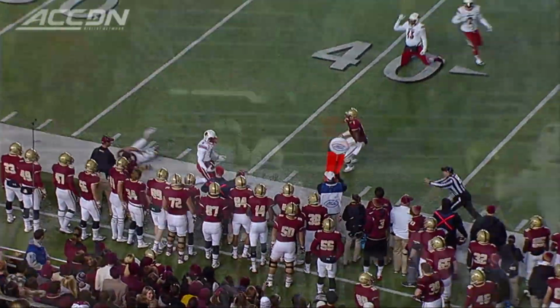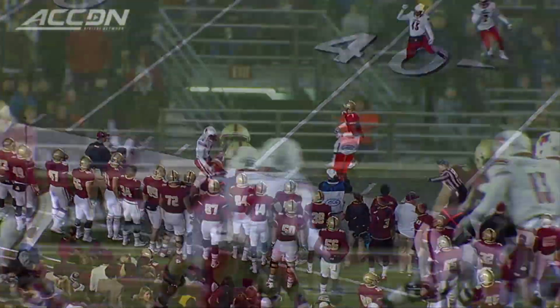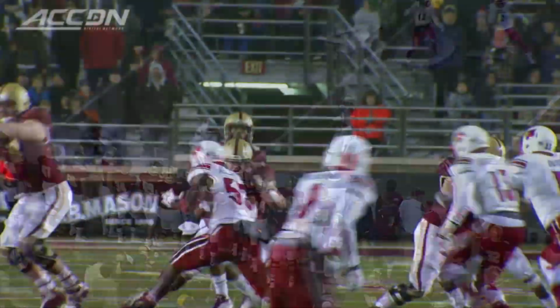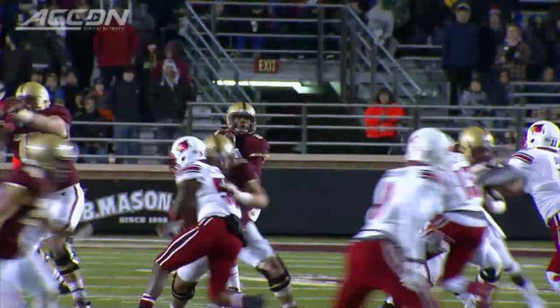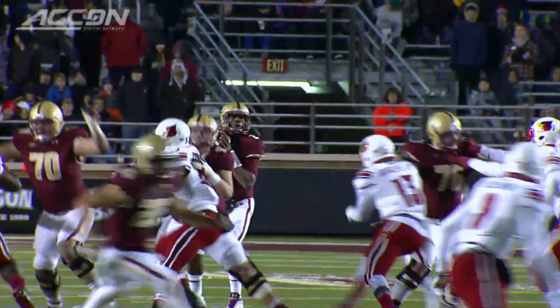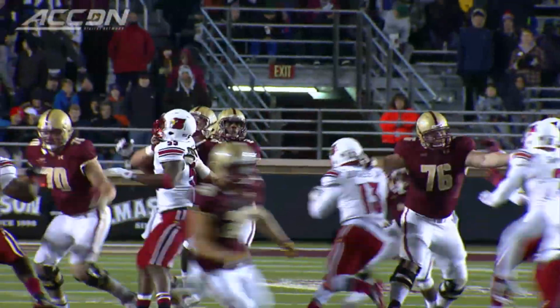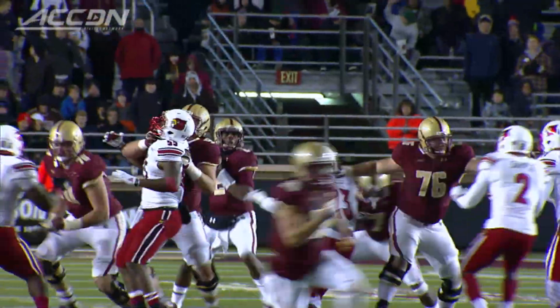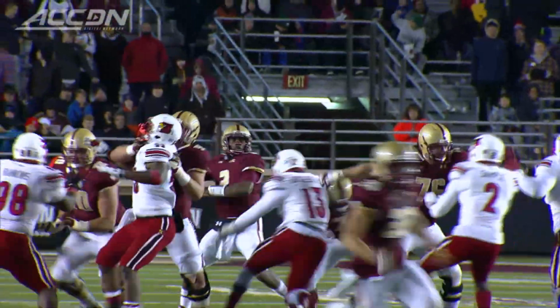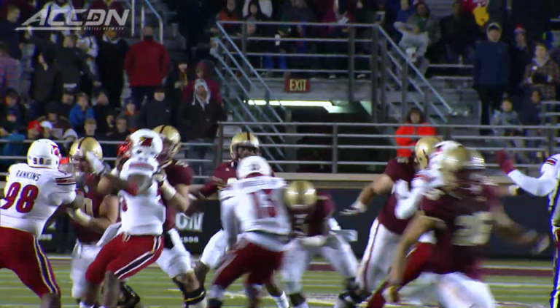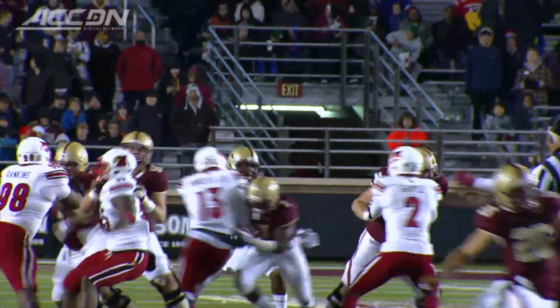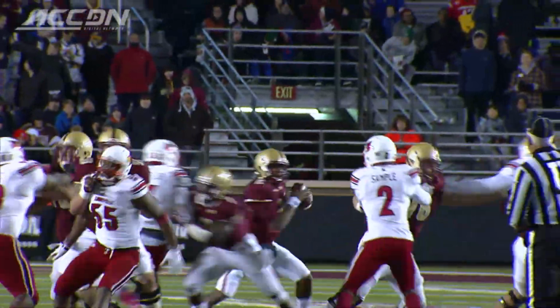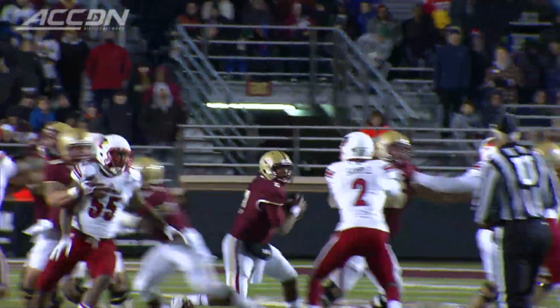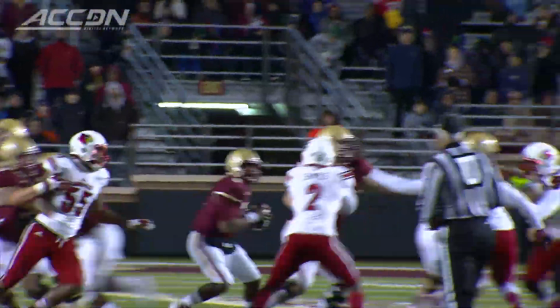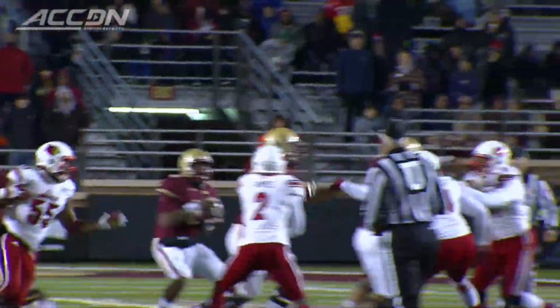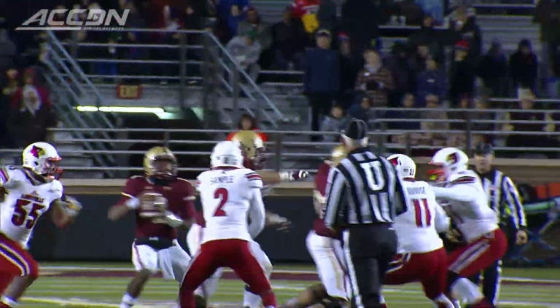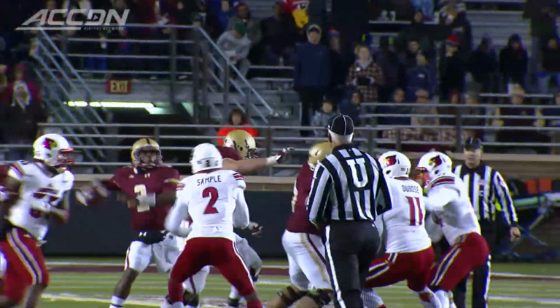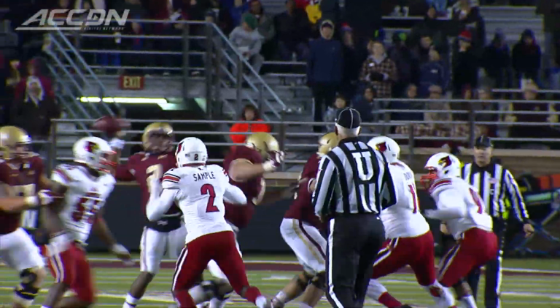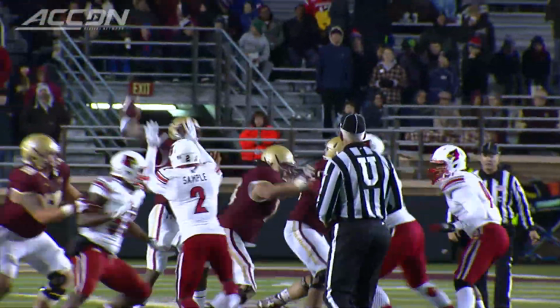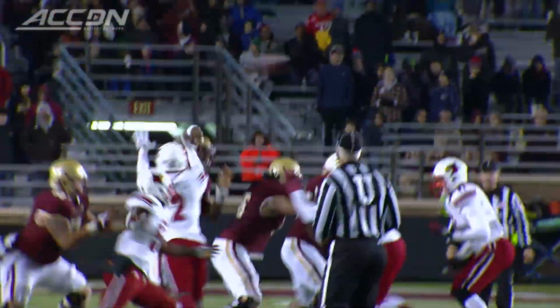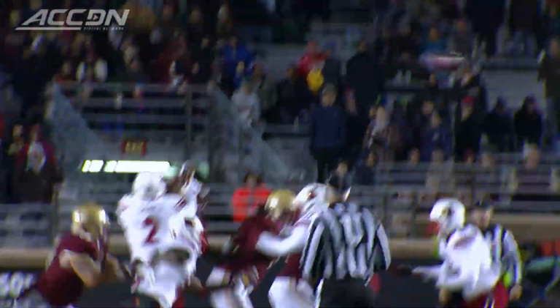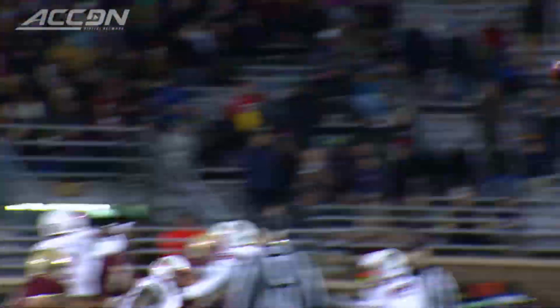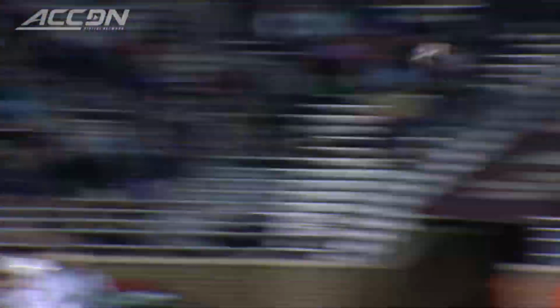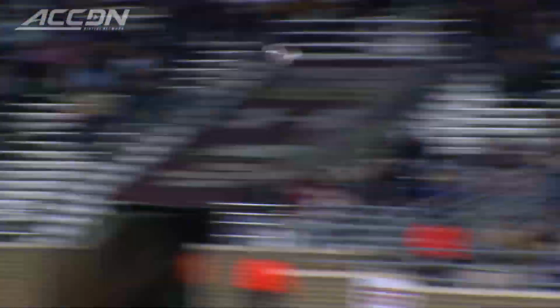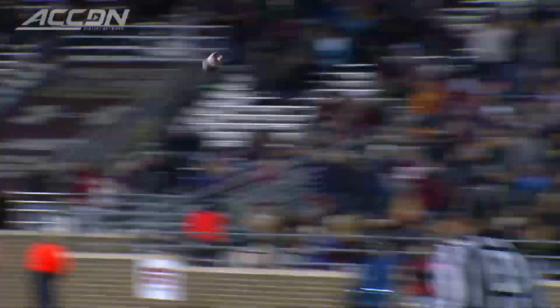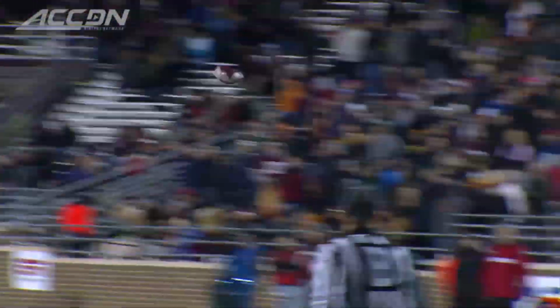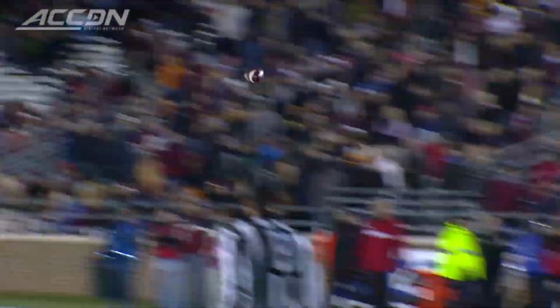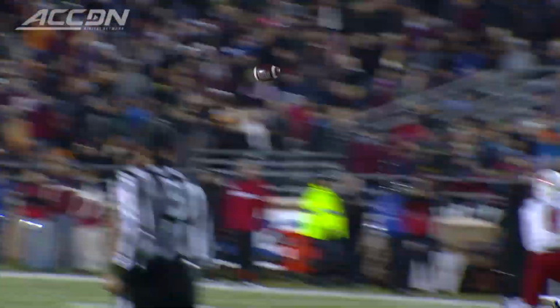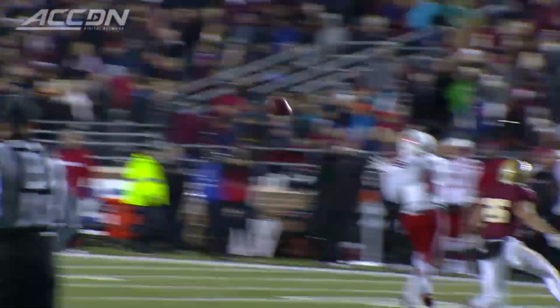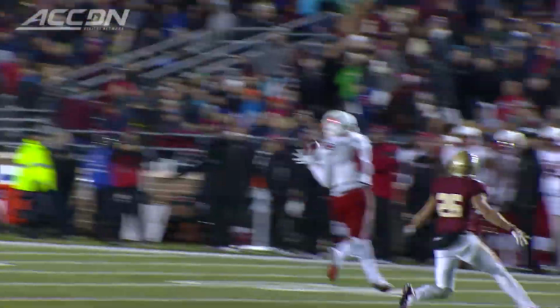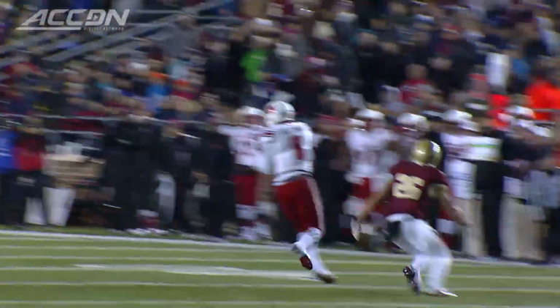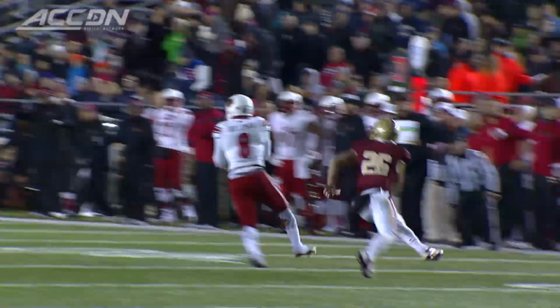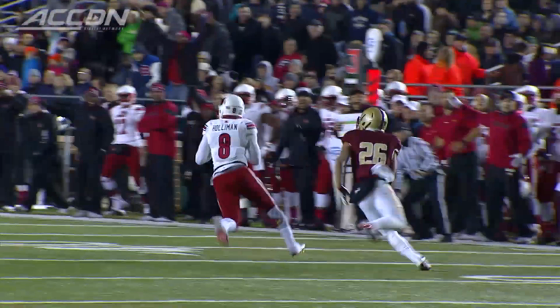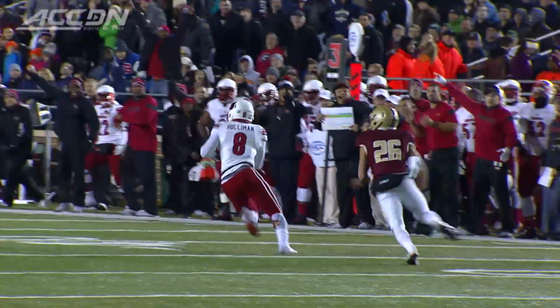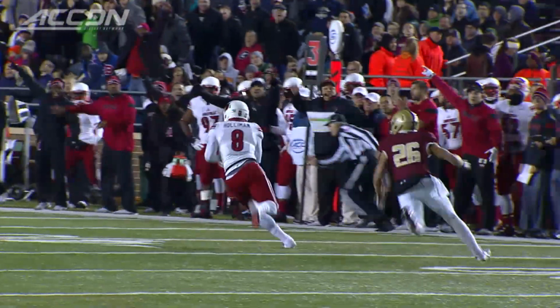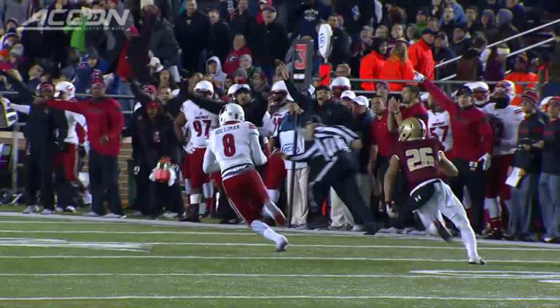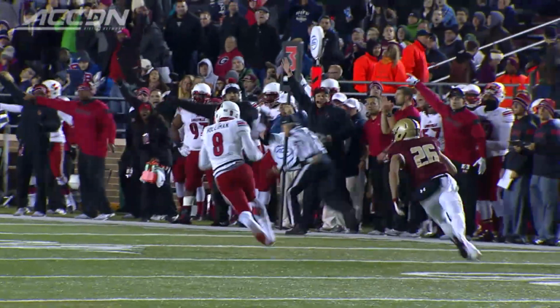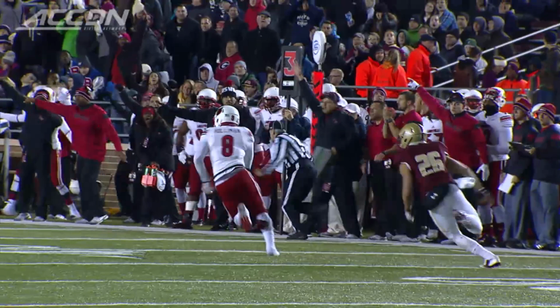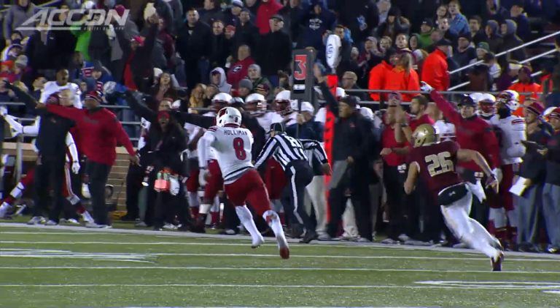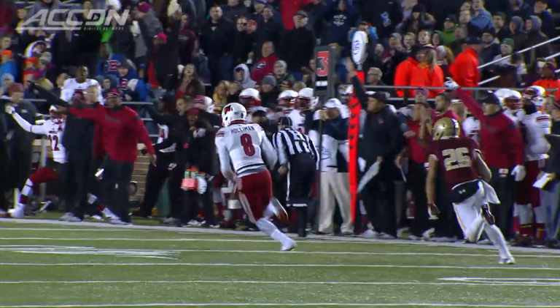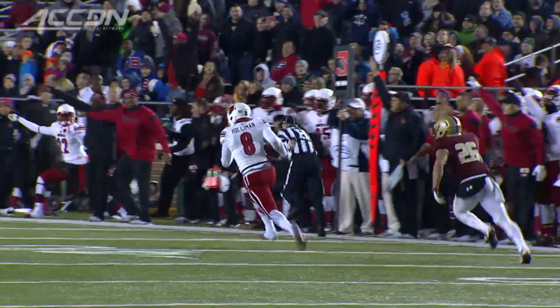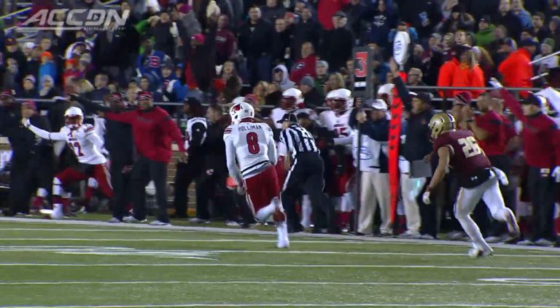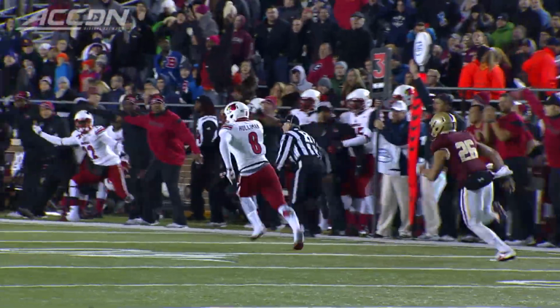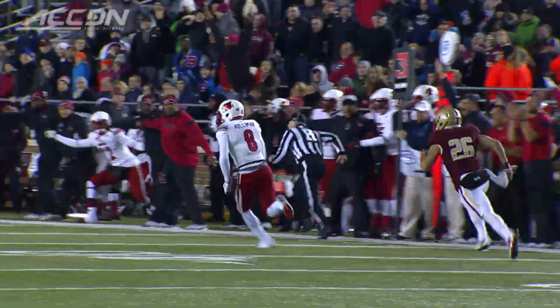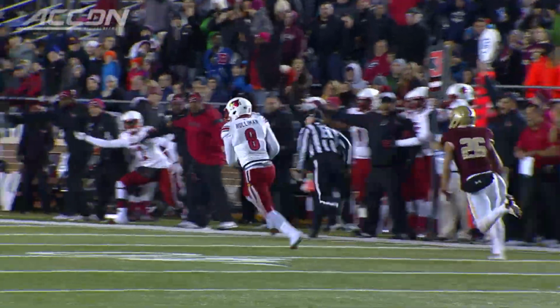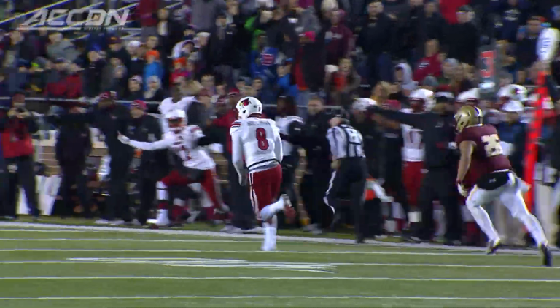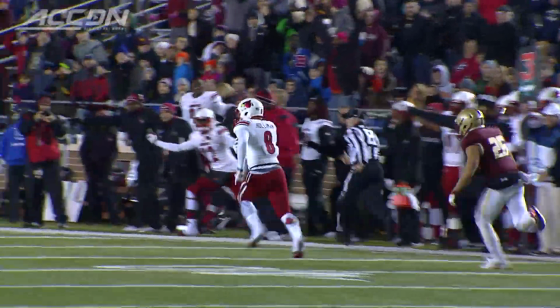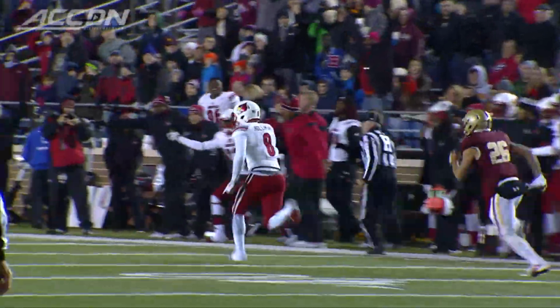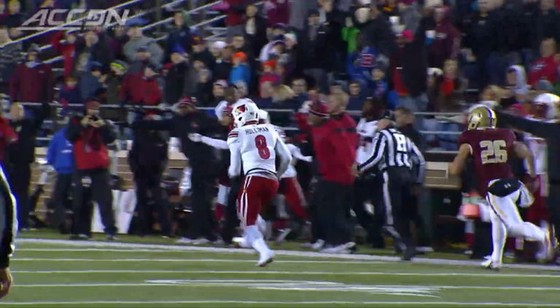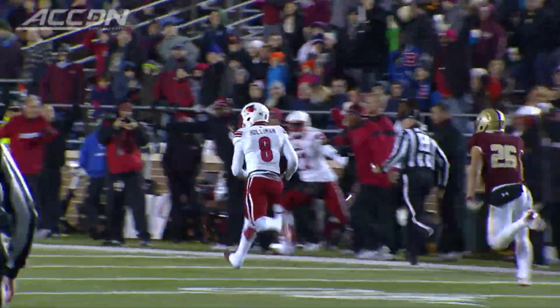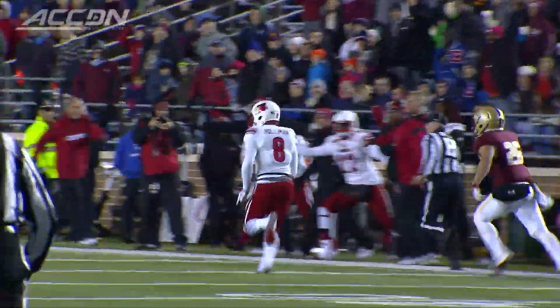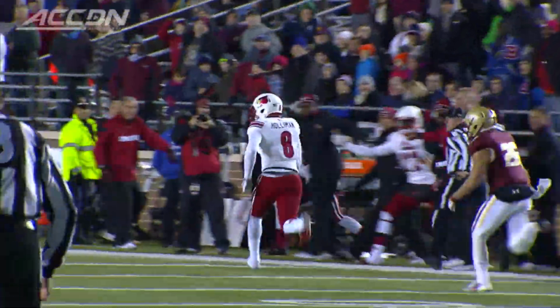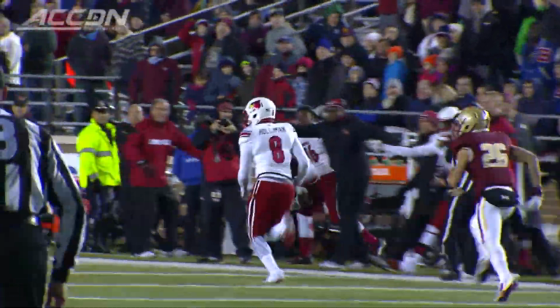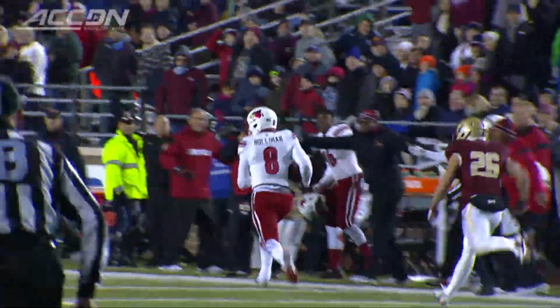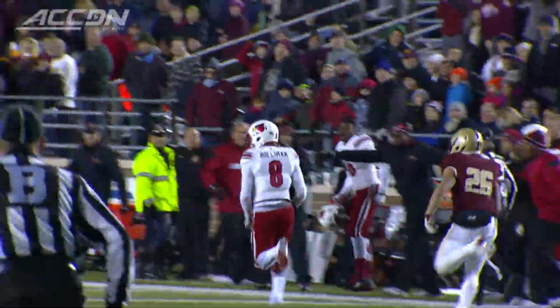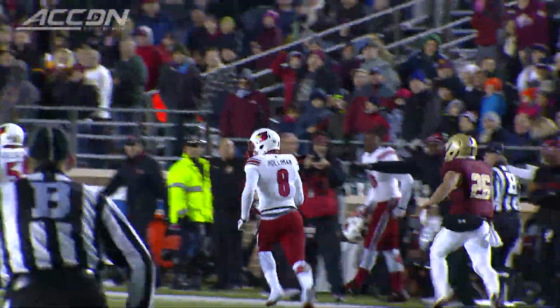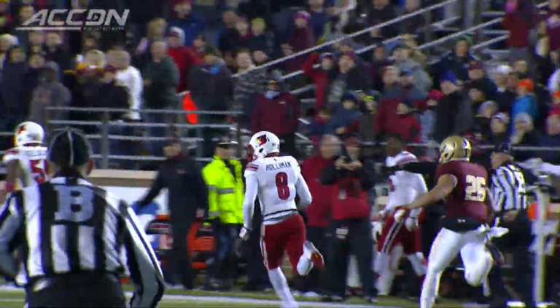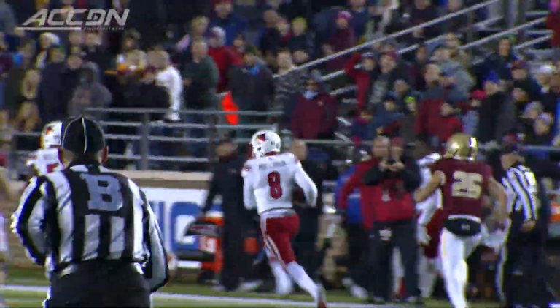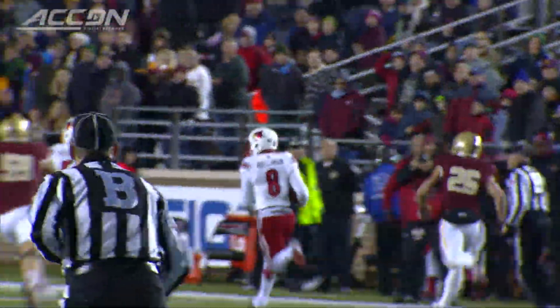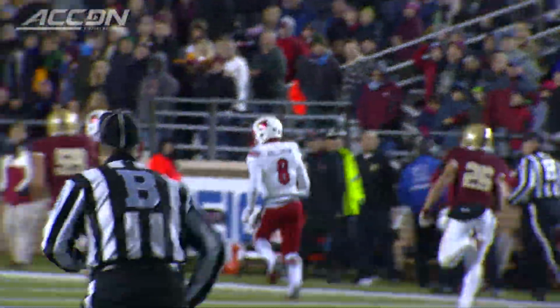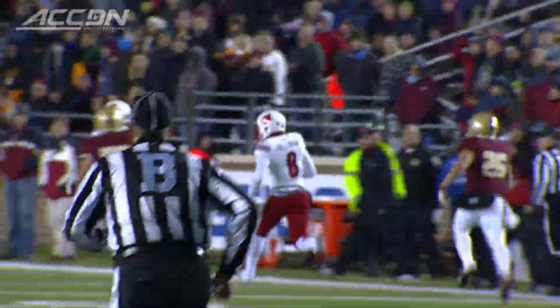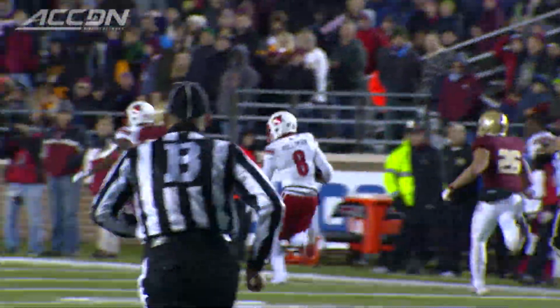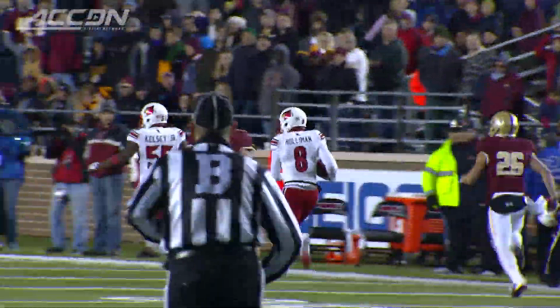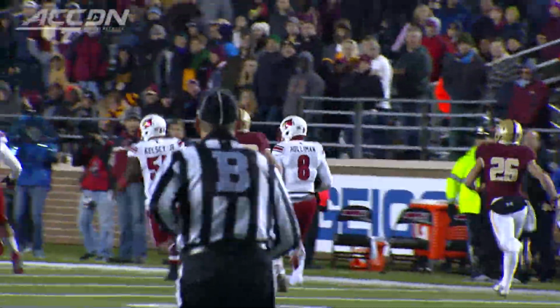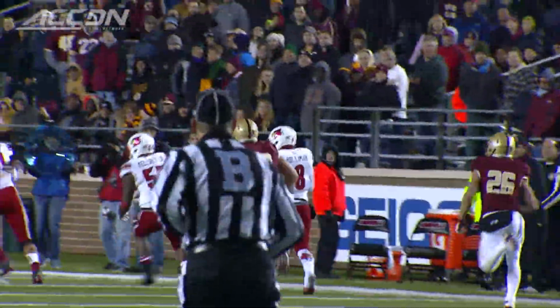Blitz coming from Louisville, and Murphy throws an interception right into the arms of Gerard Holloman again.